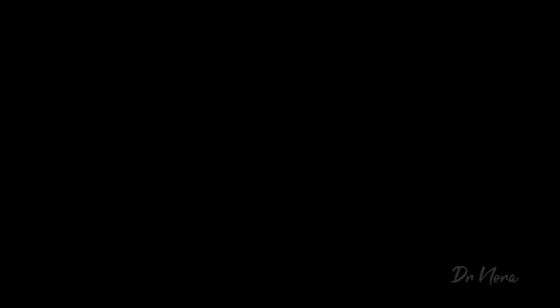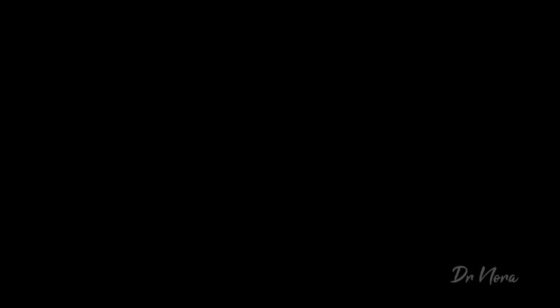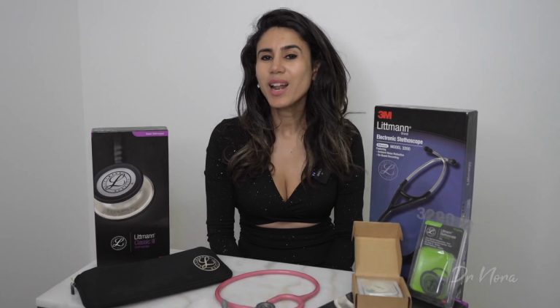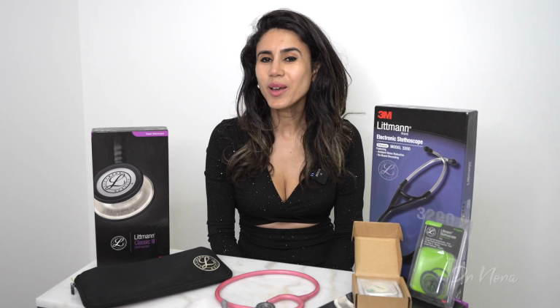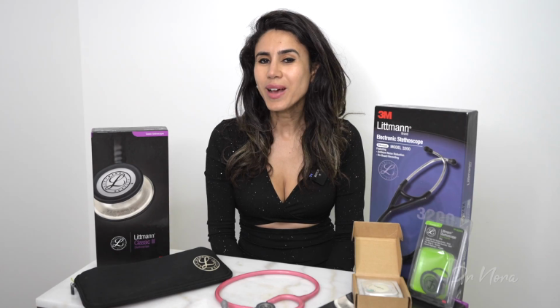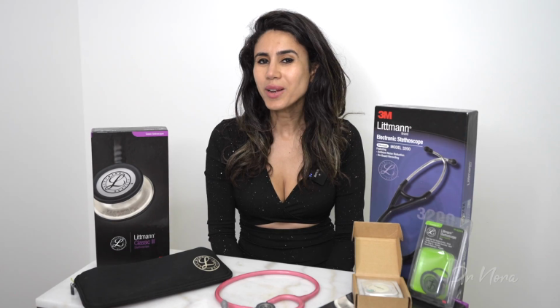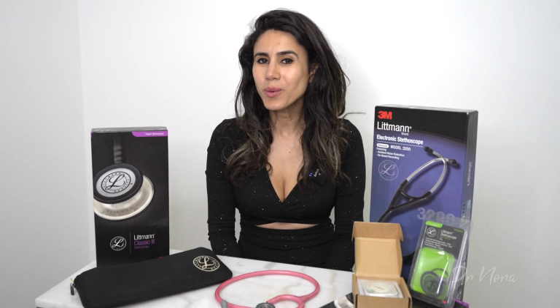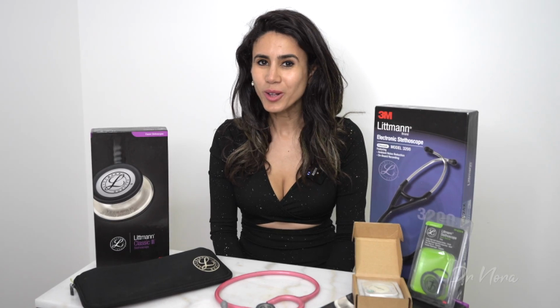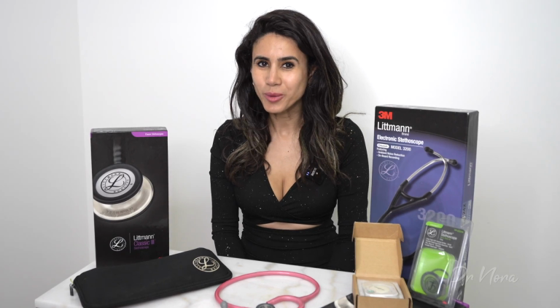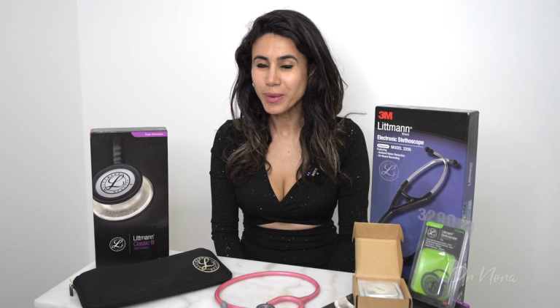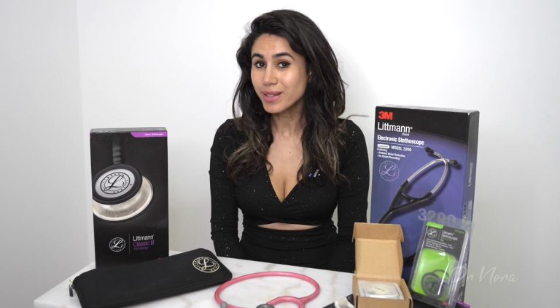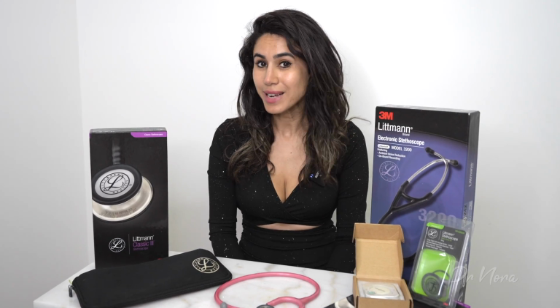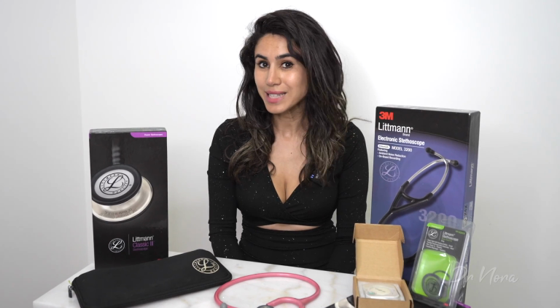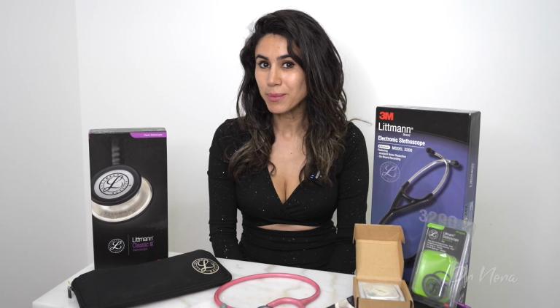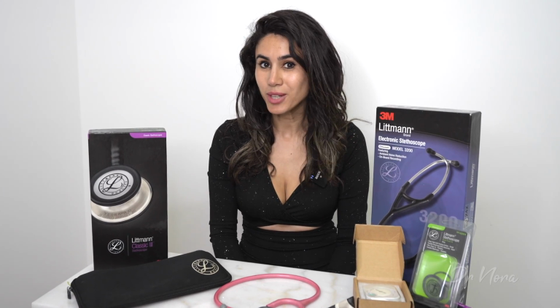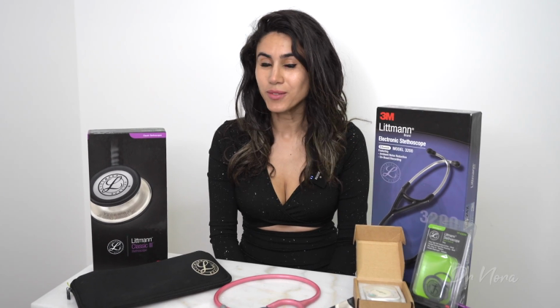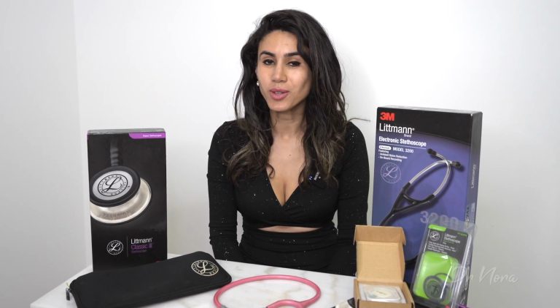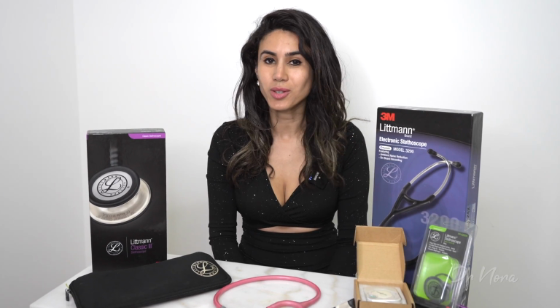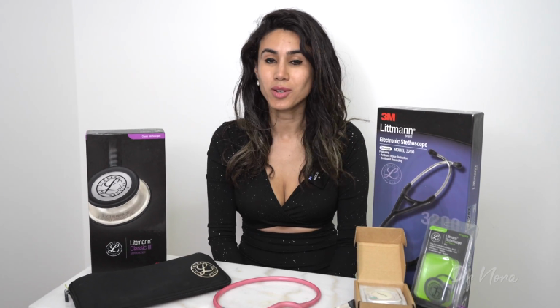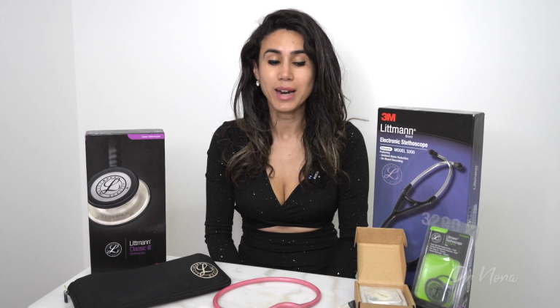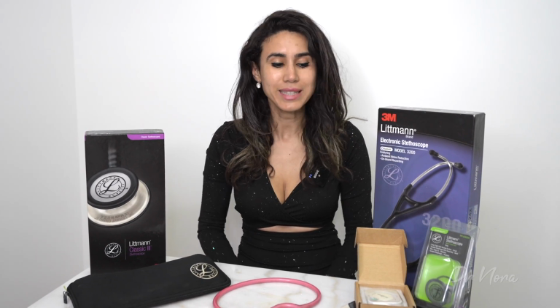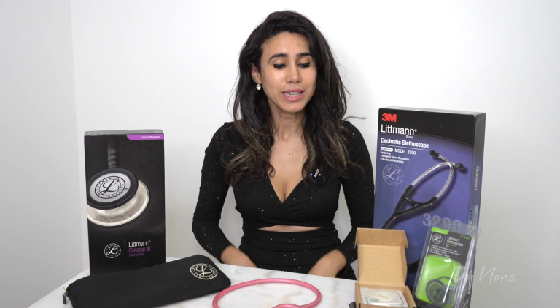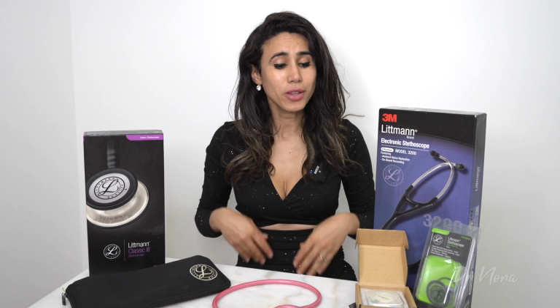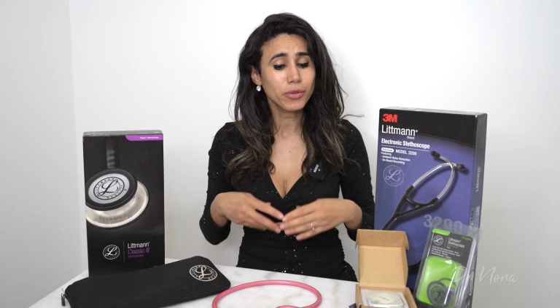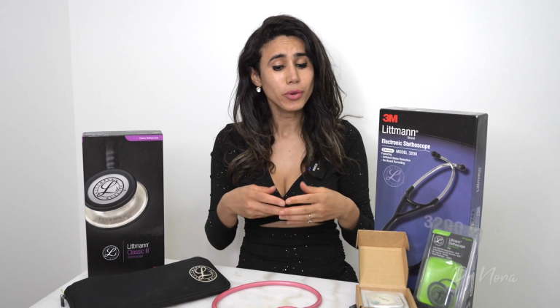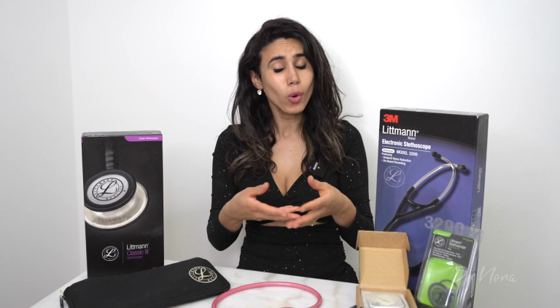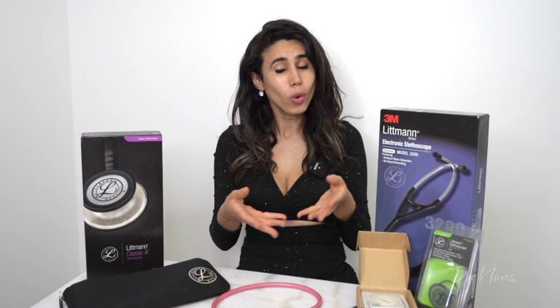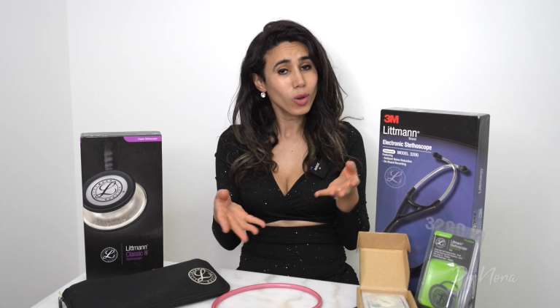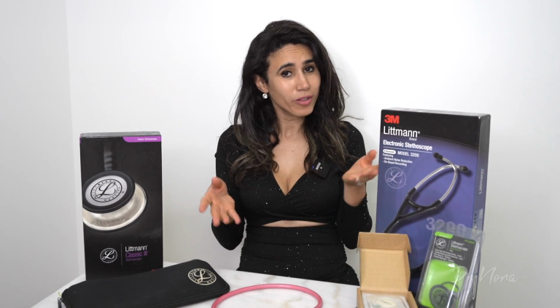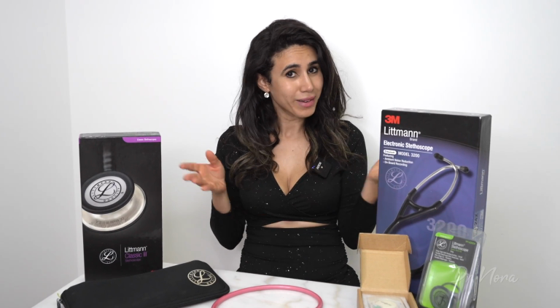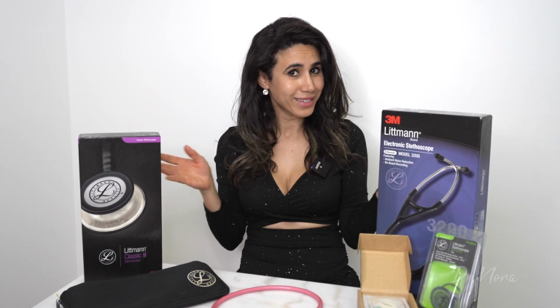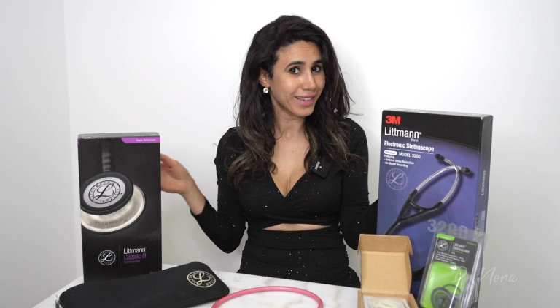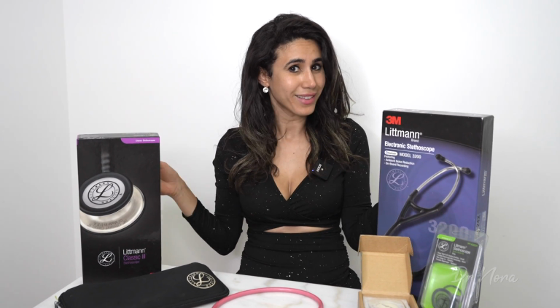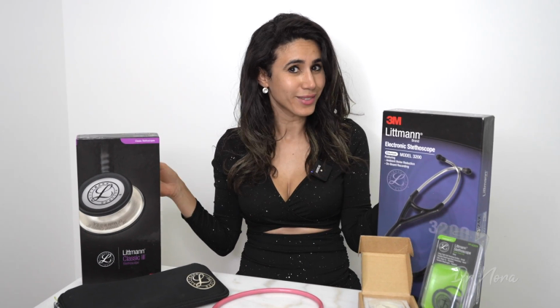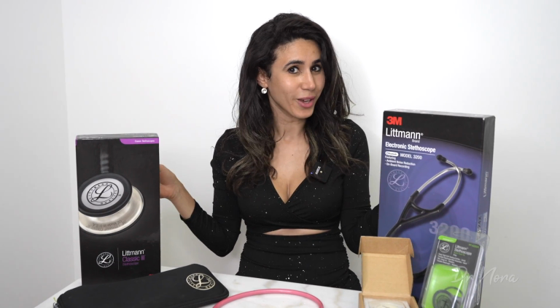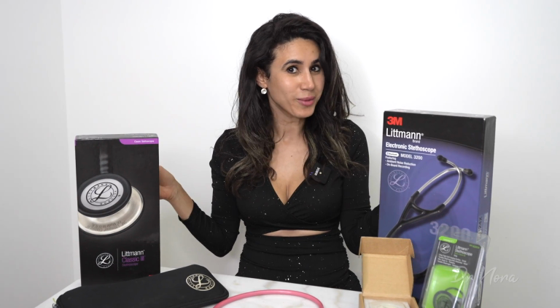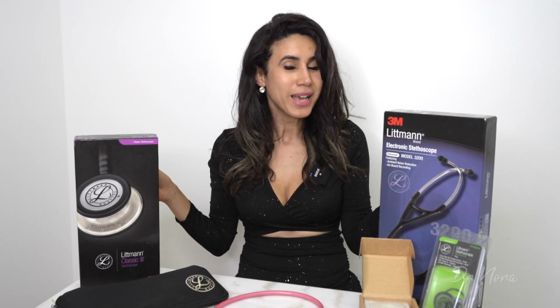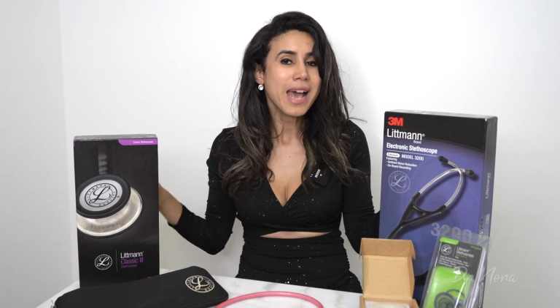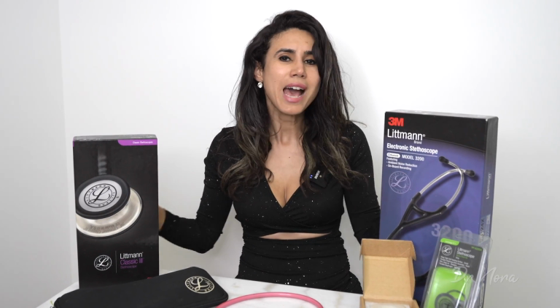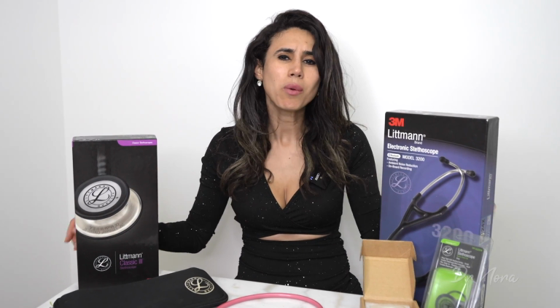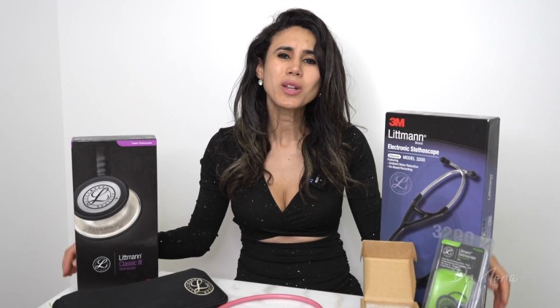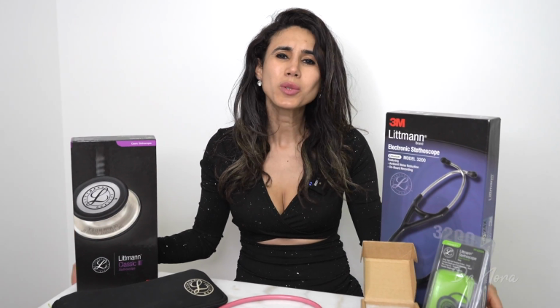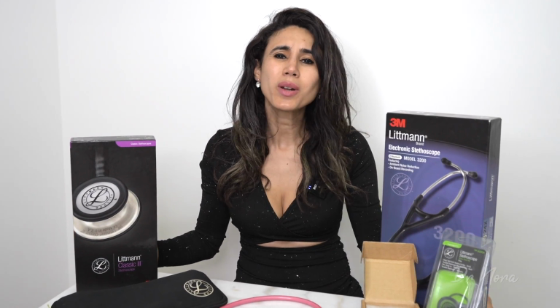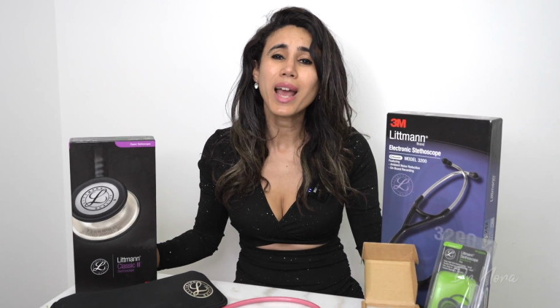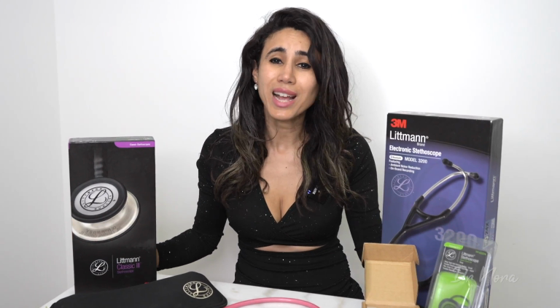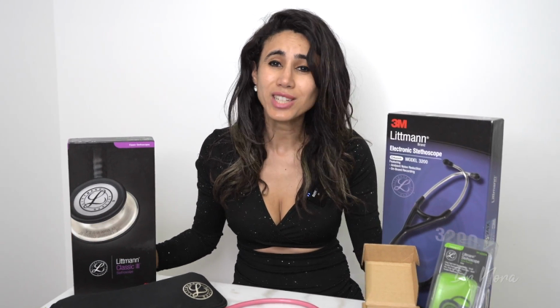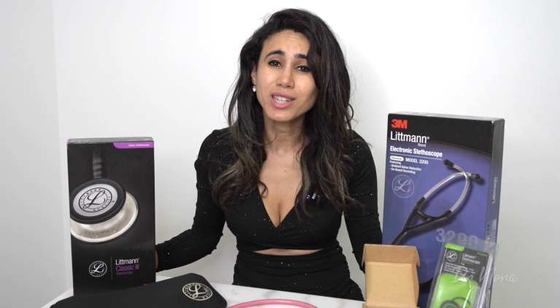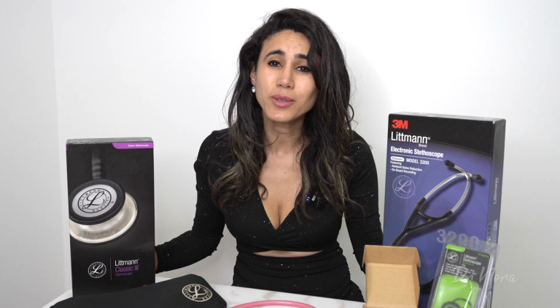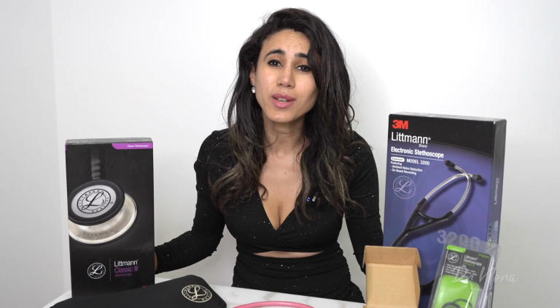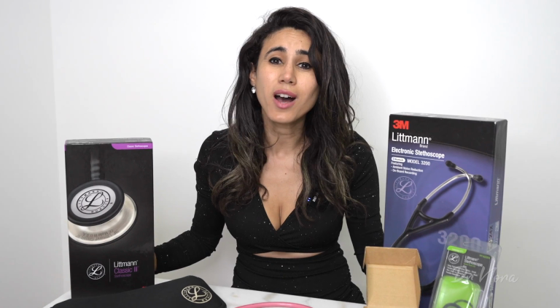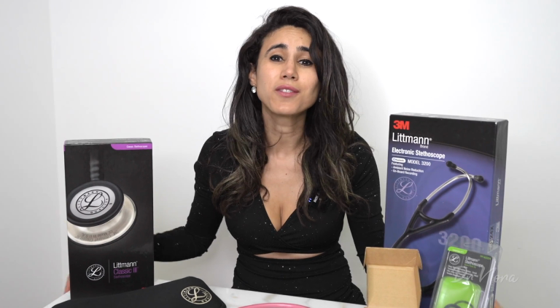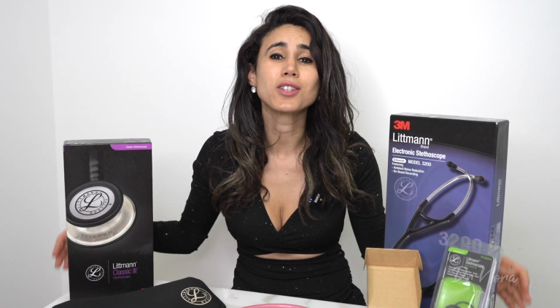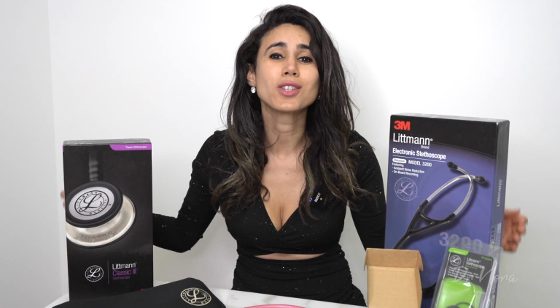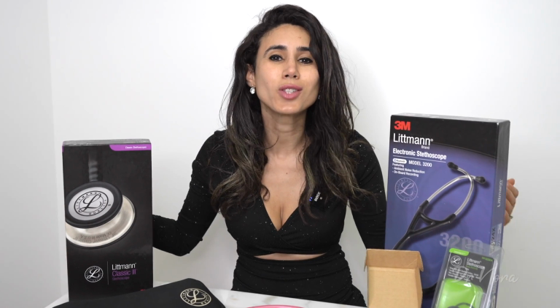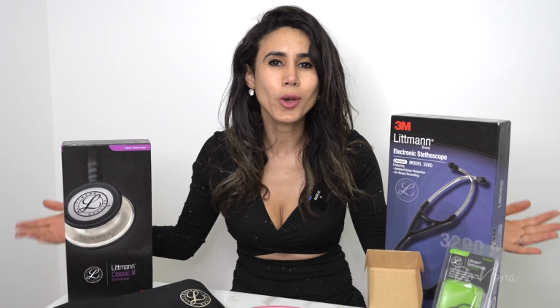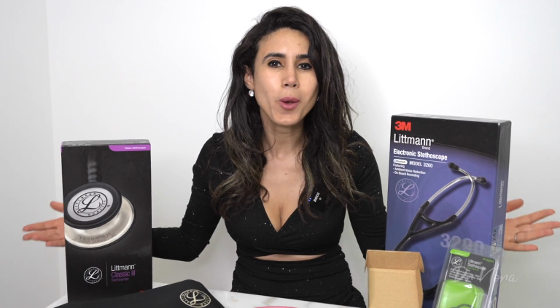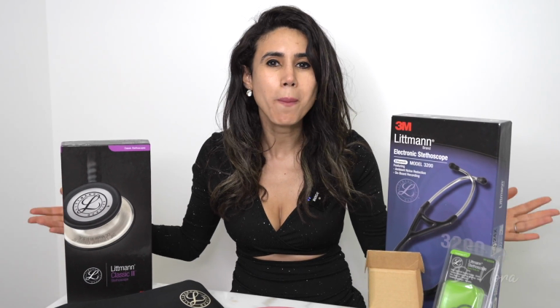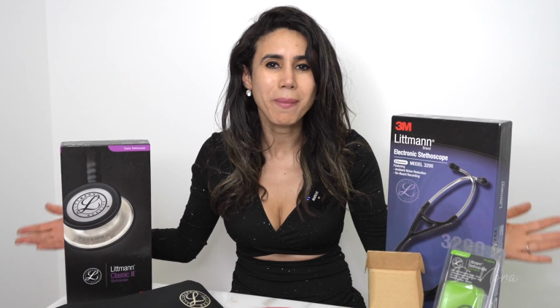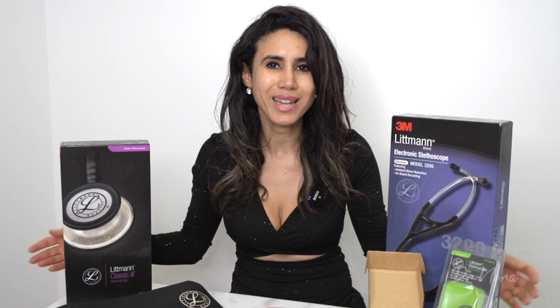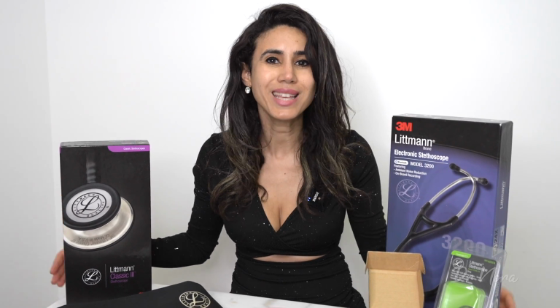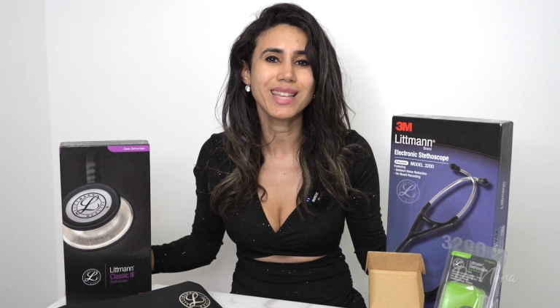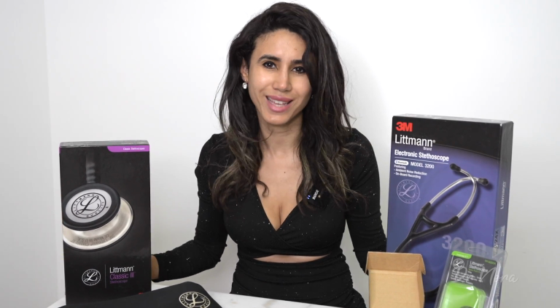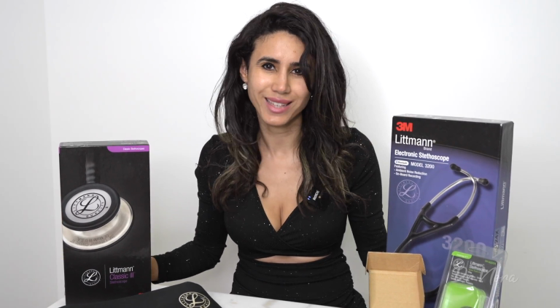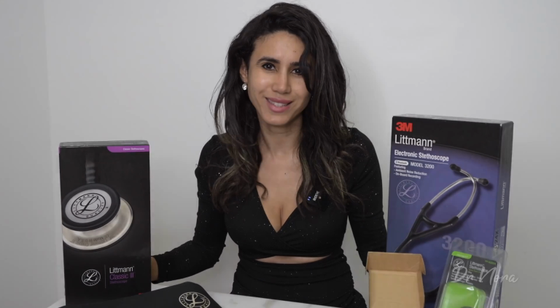Hello and welcome. In today's episode of Dr. Nora, I take you through all of my stethoscopes and which one I actually use after so many years.